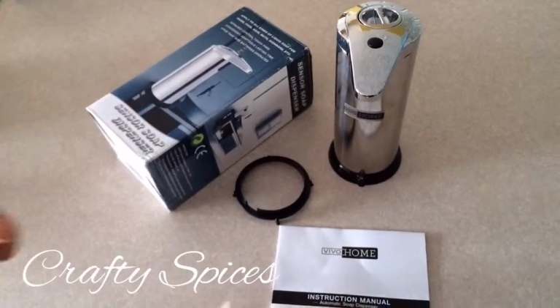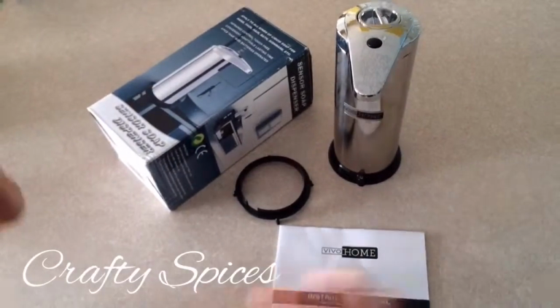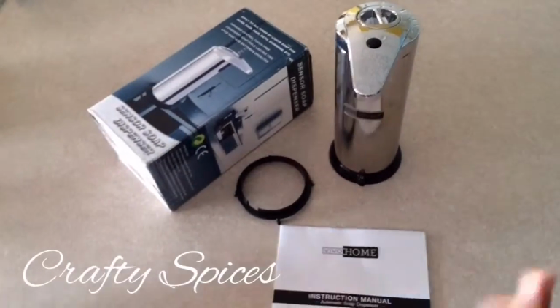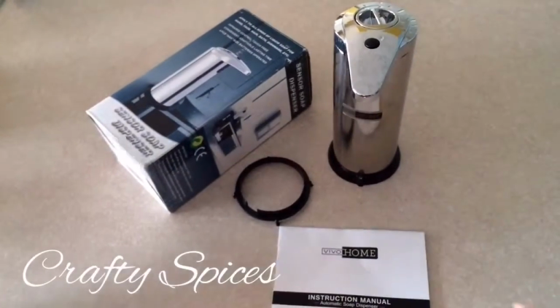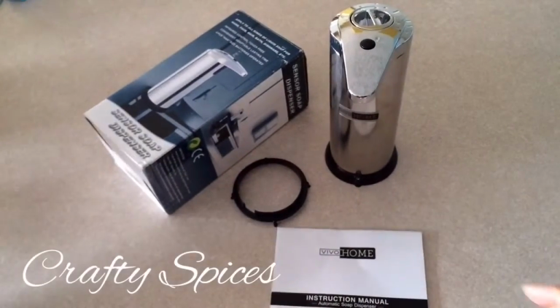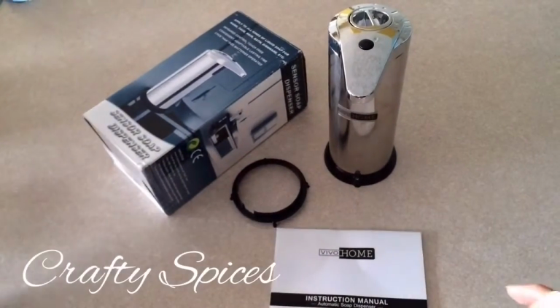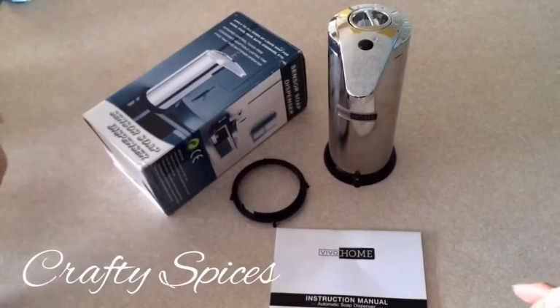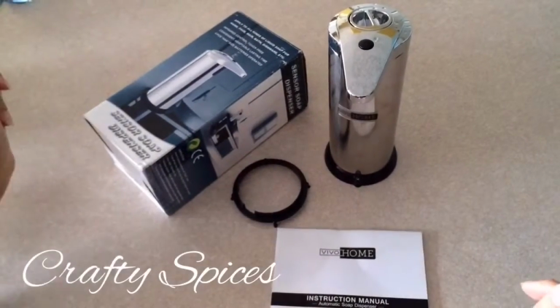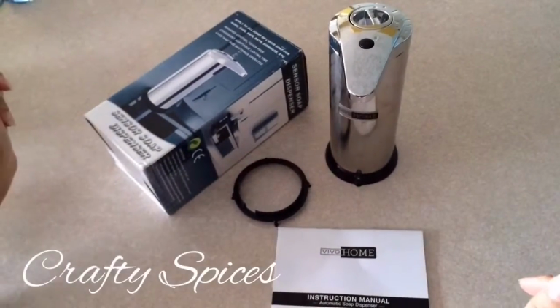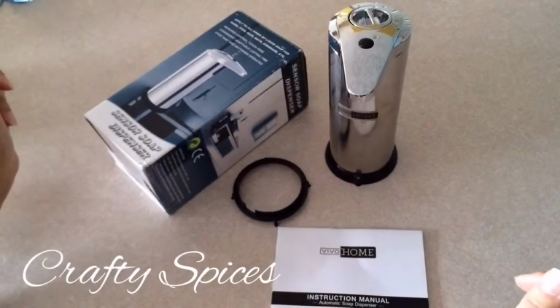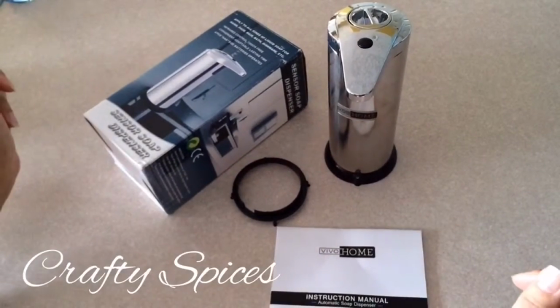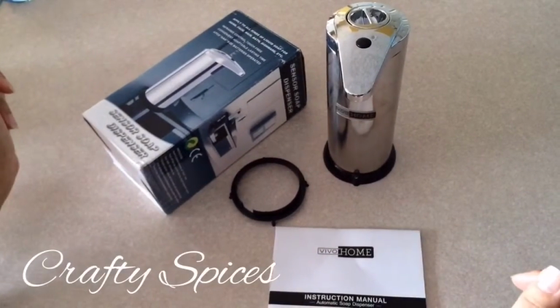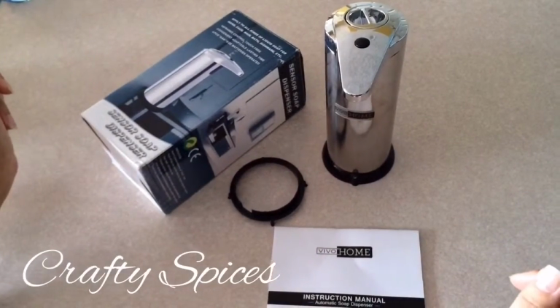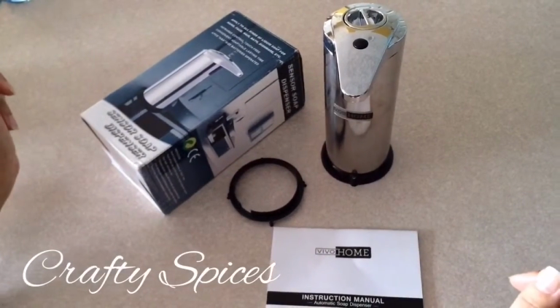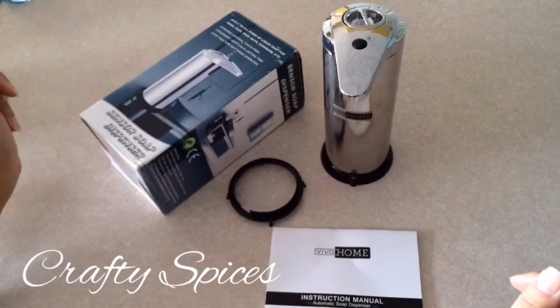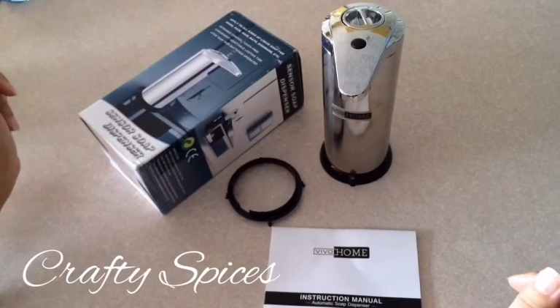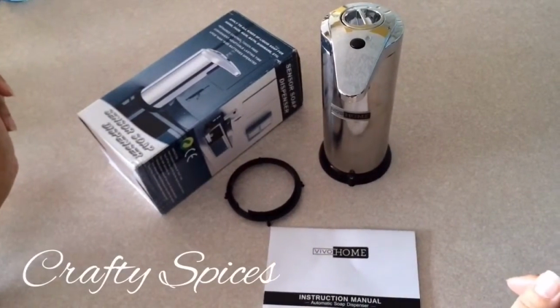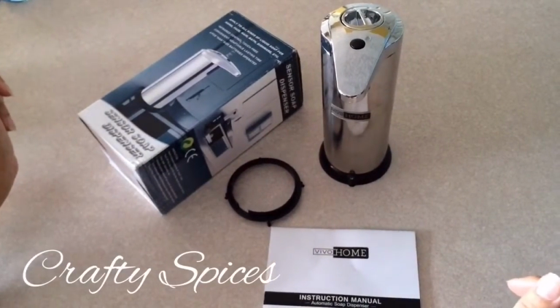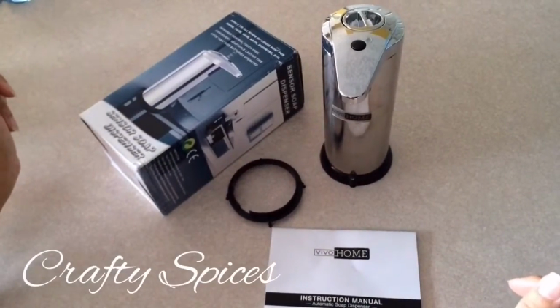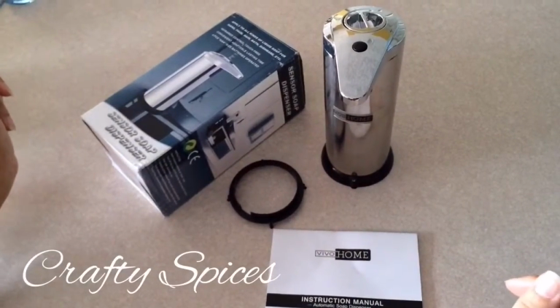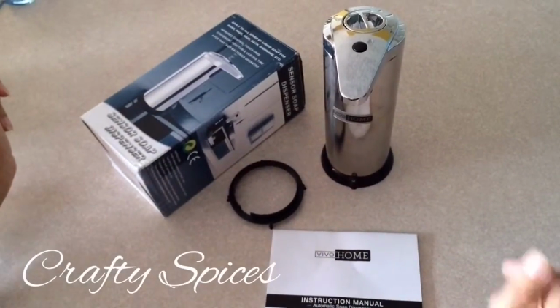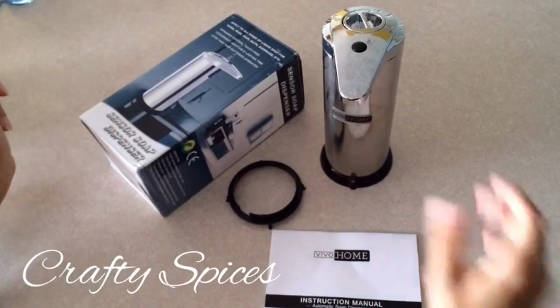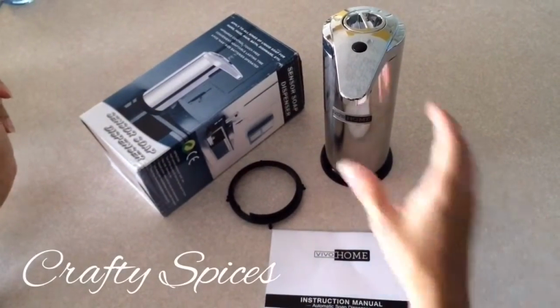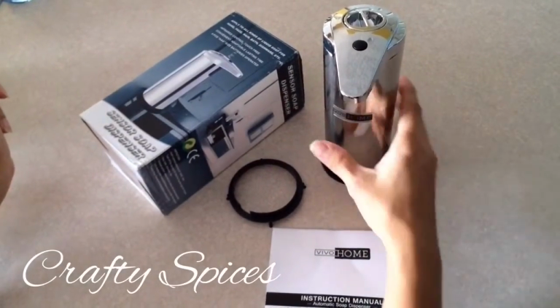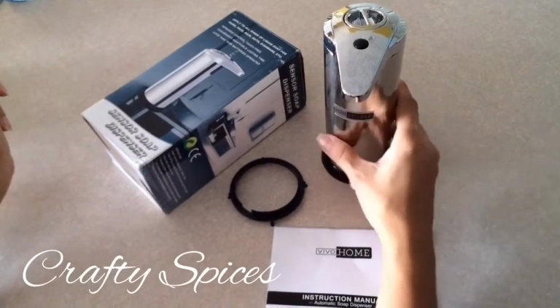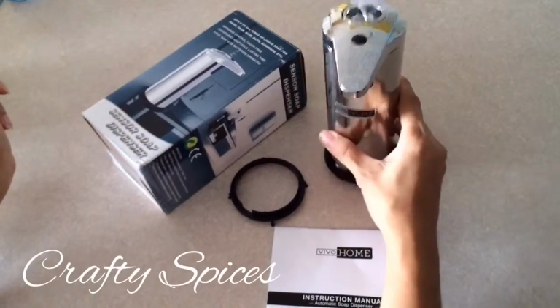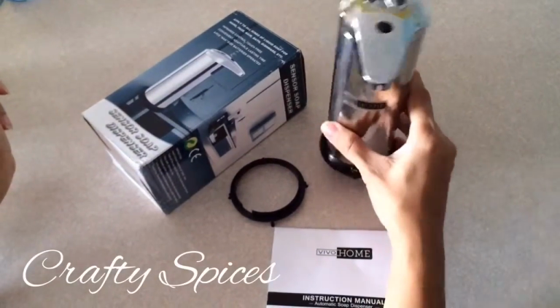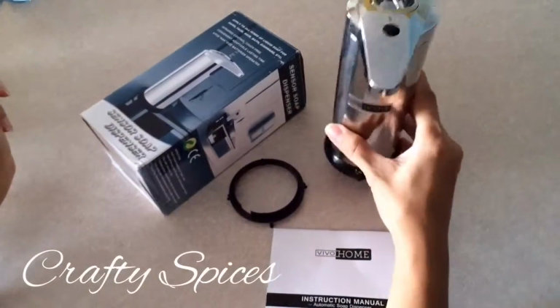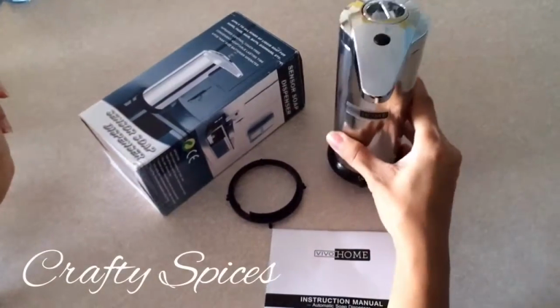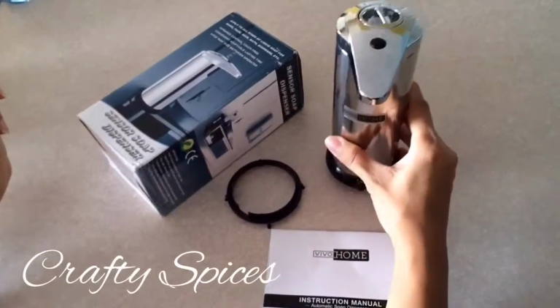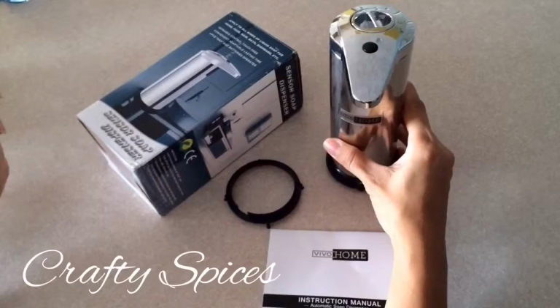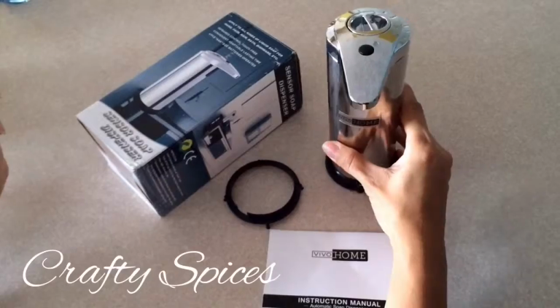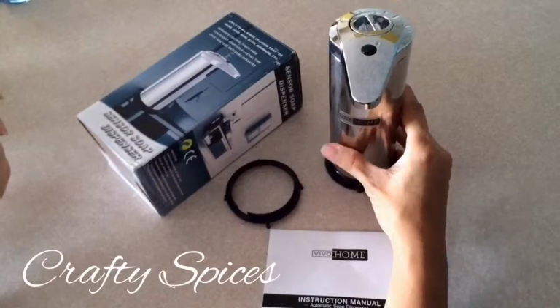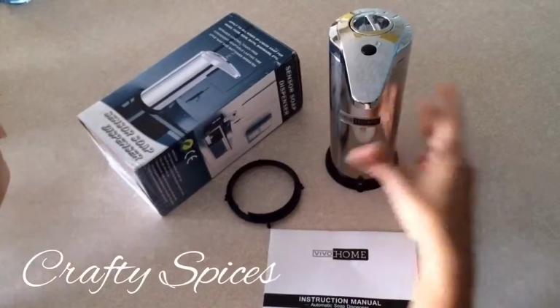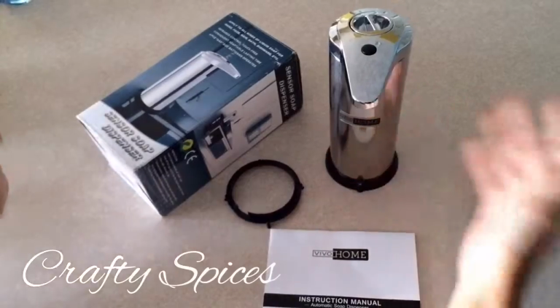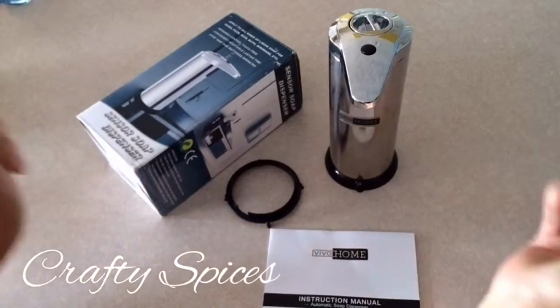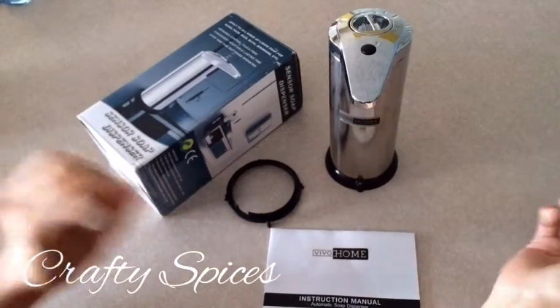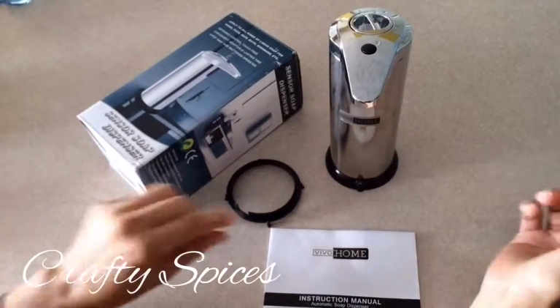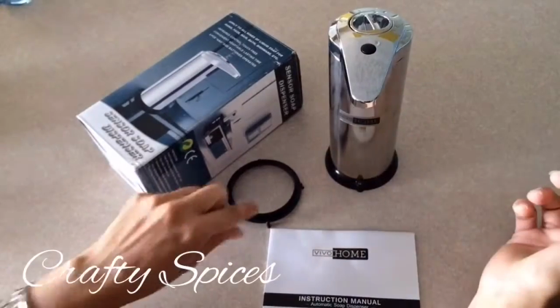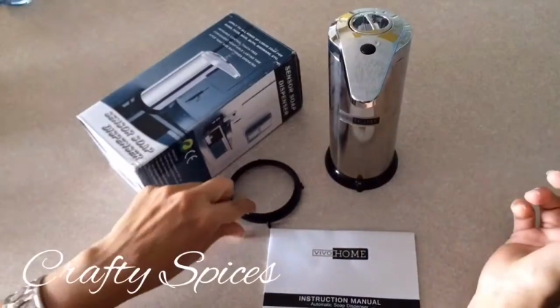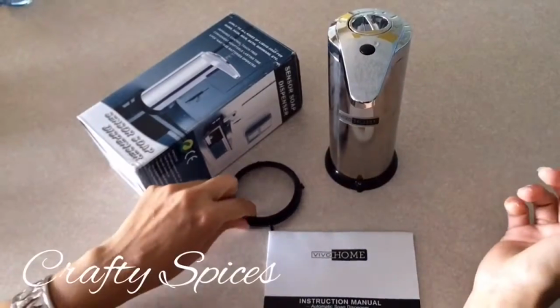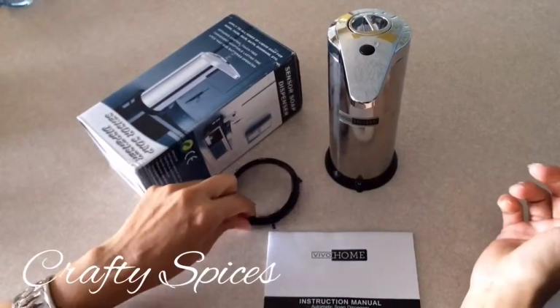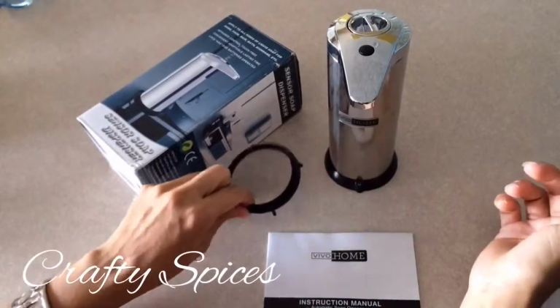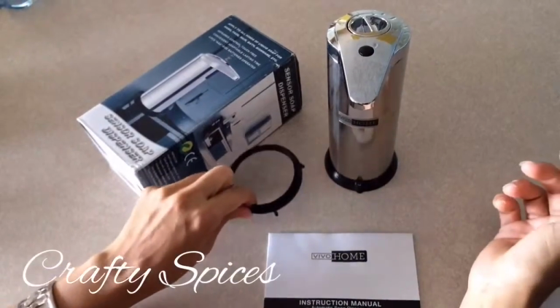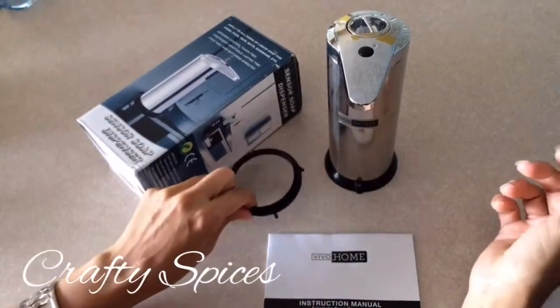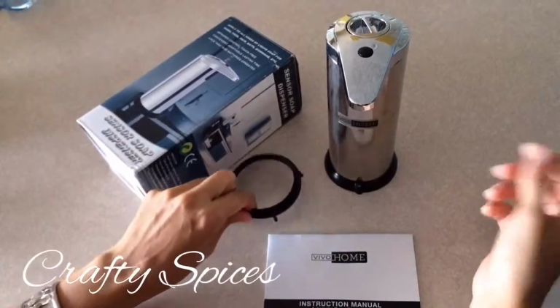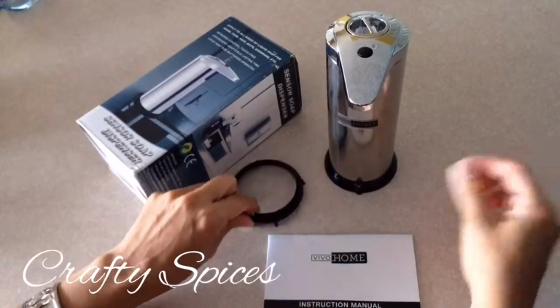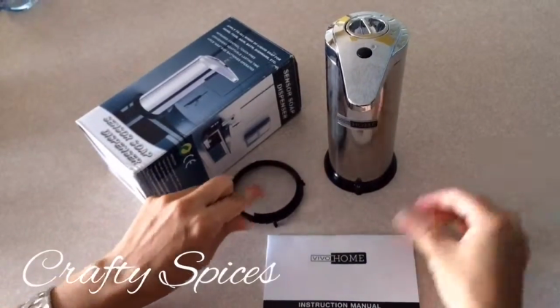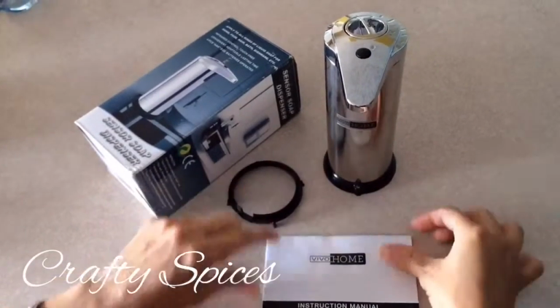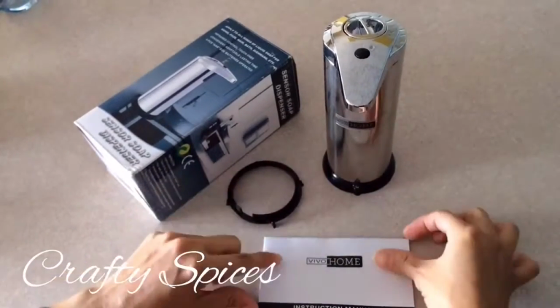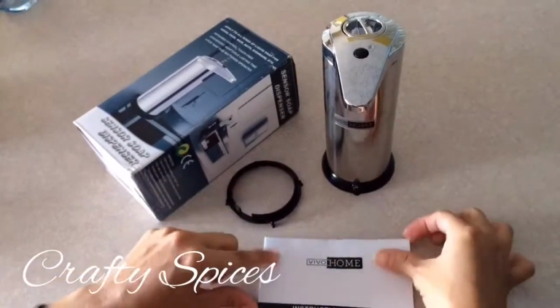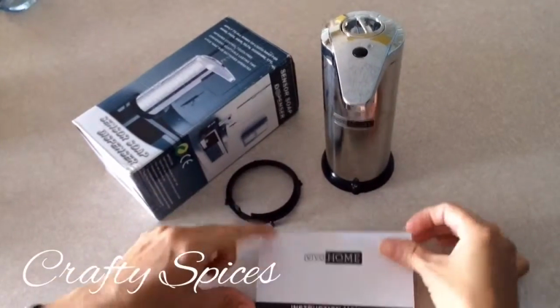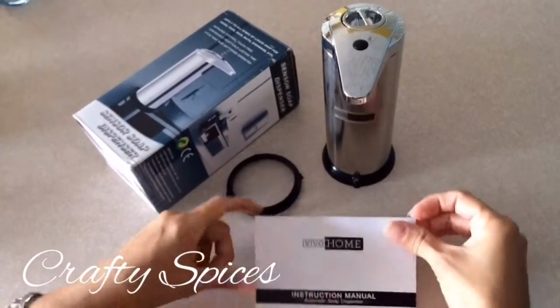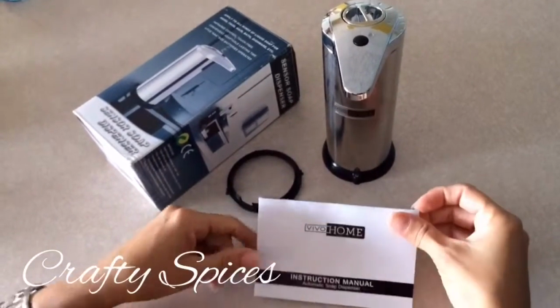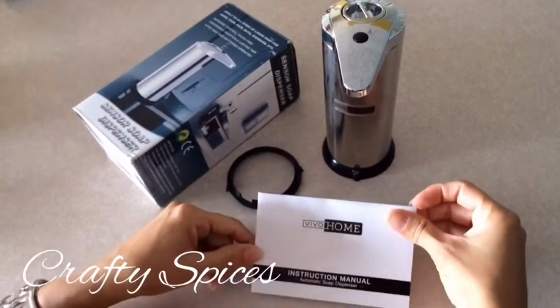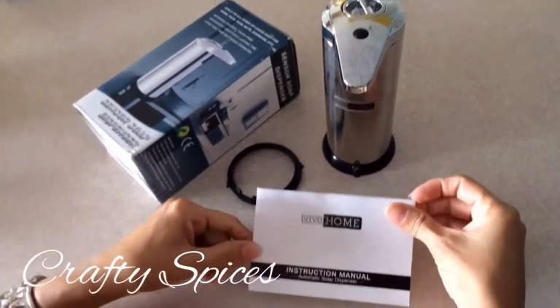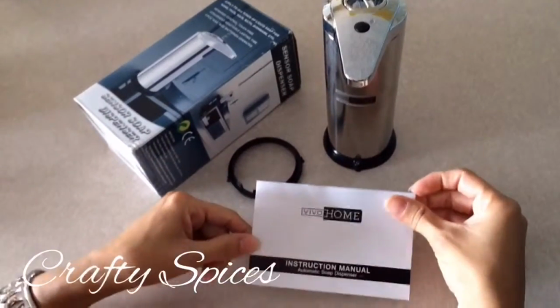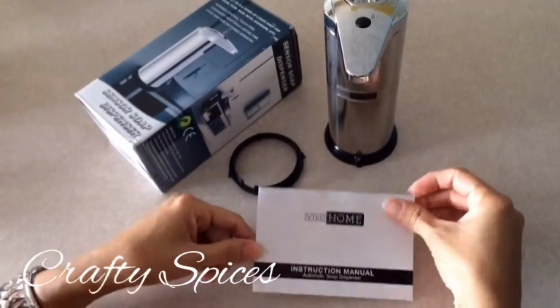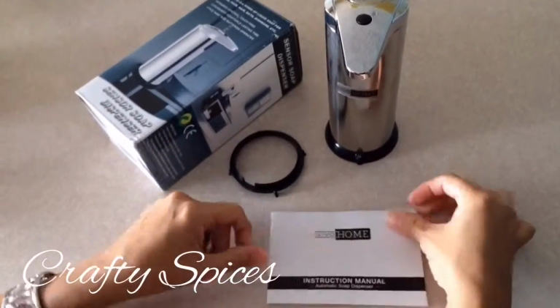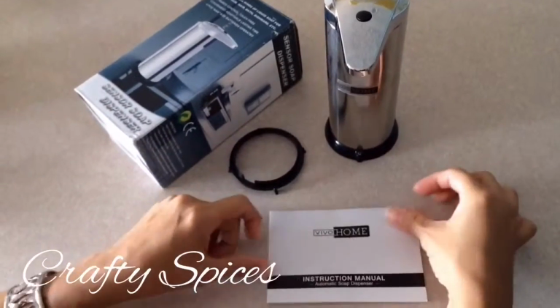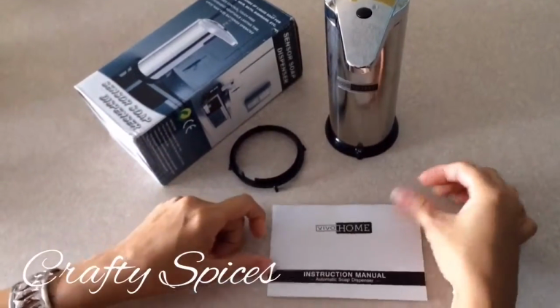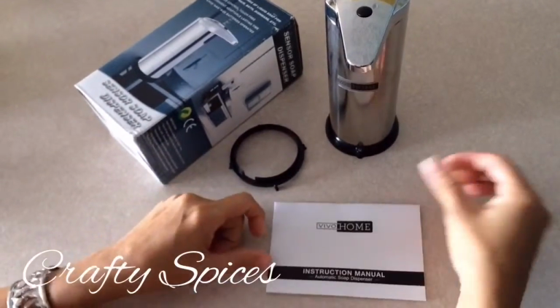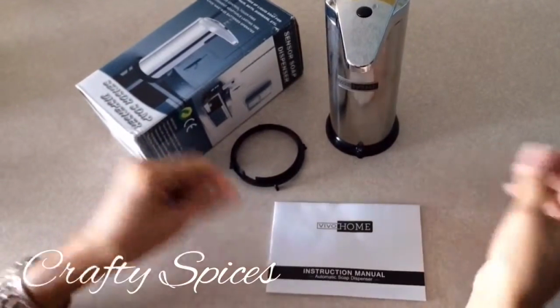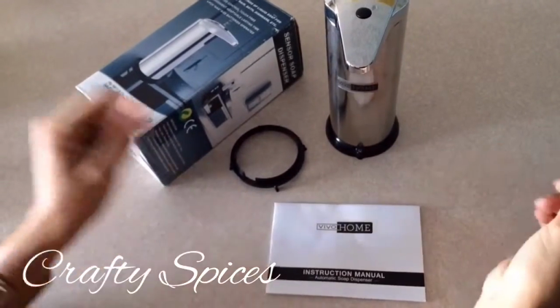Everything you see here is what's included in the box: the soap dispenser itself, the base, and the instruction manual.